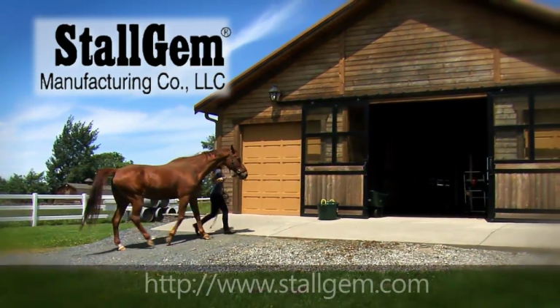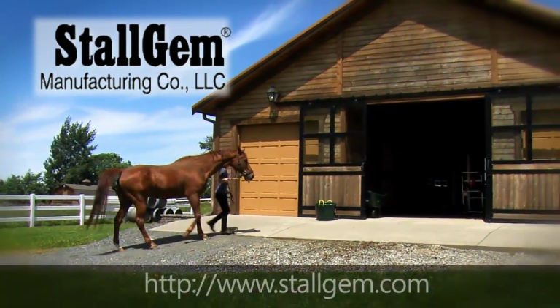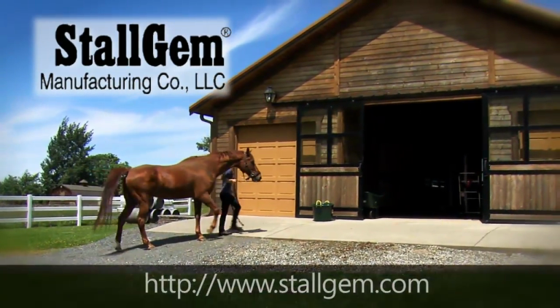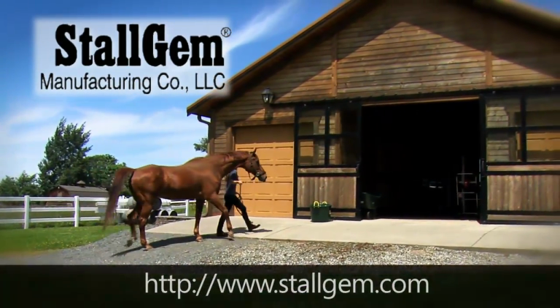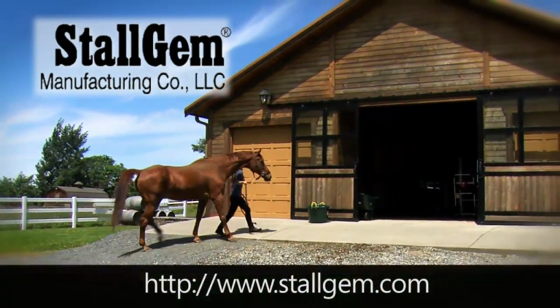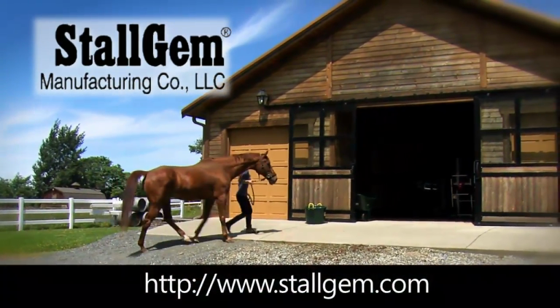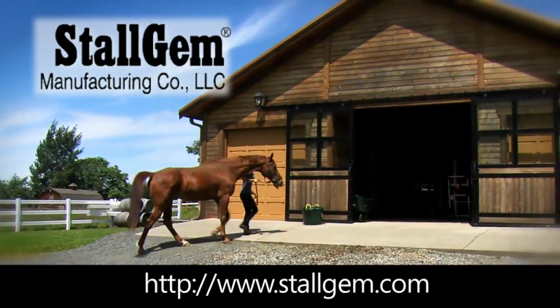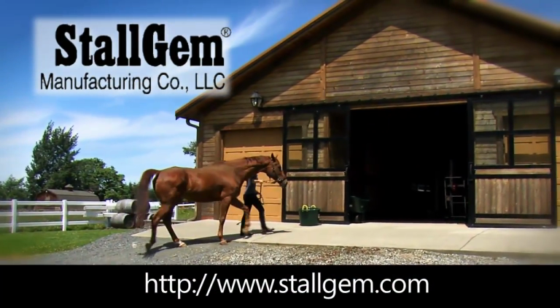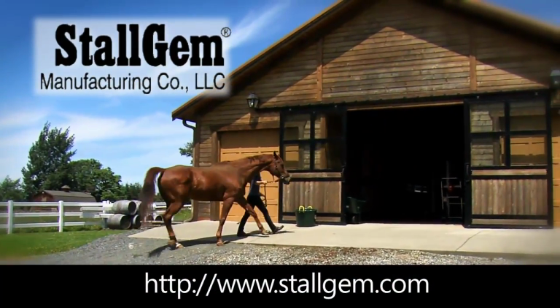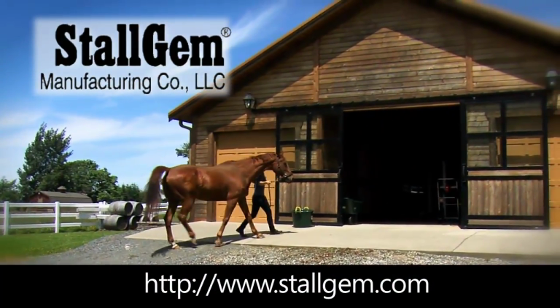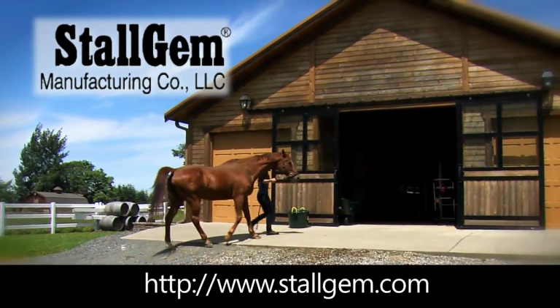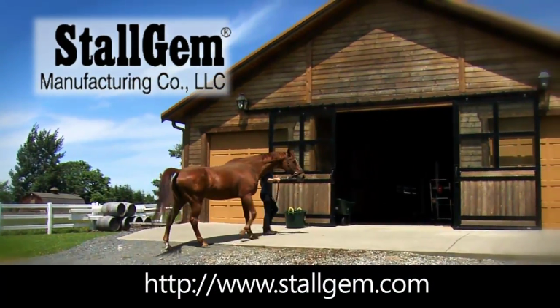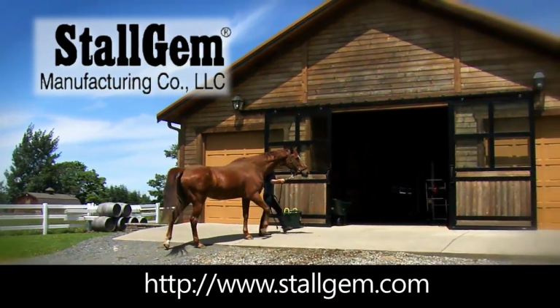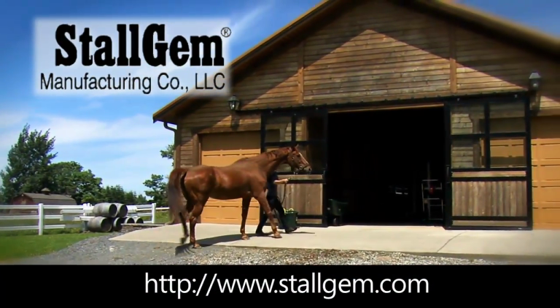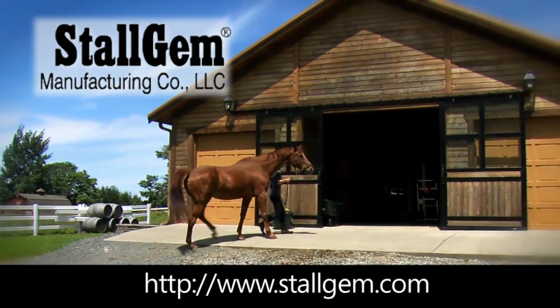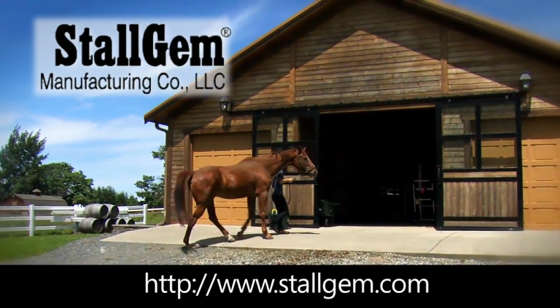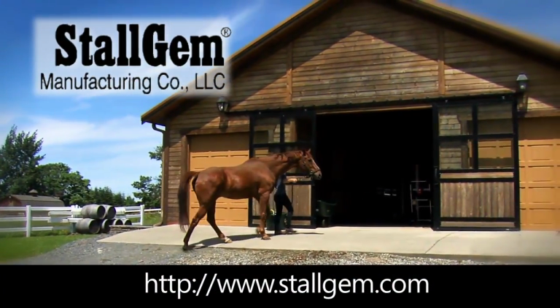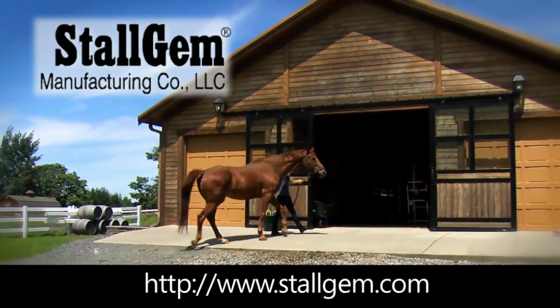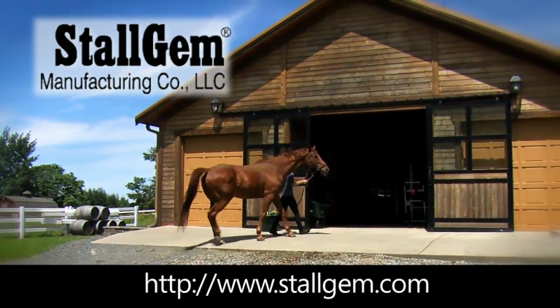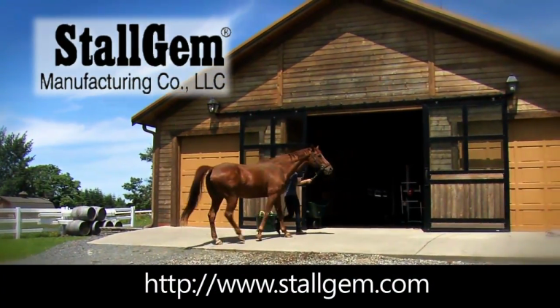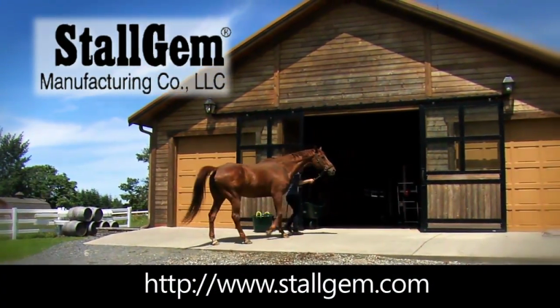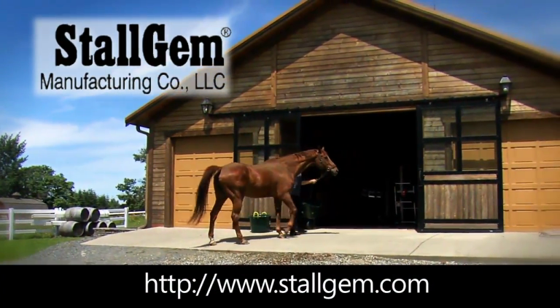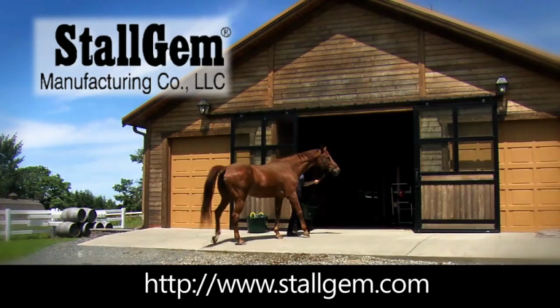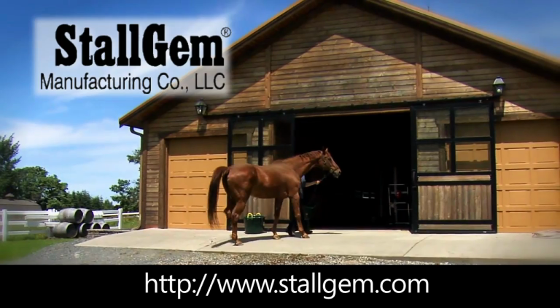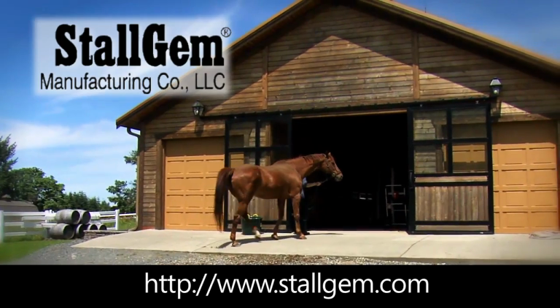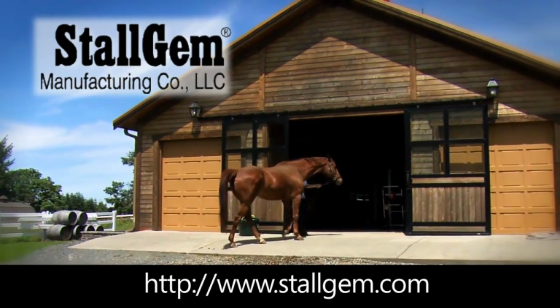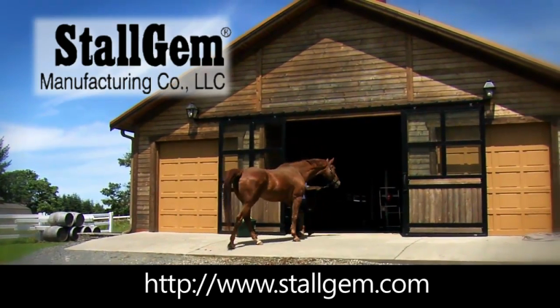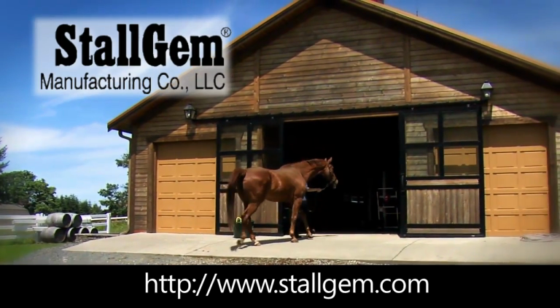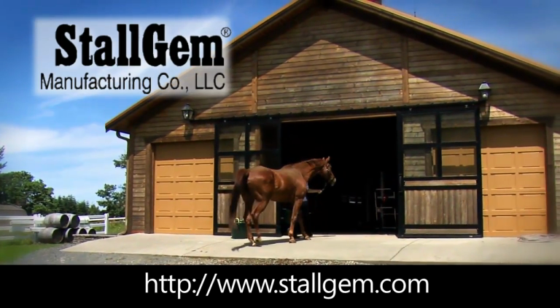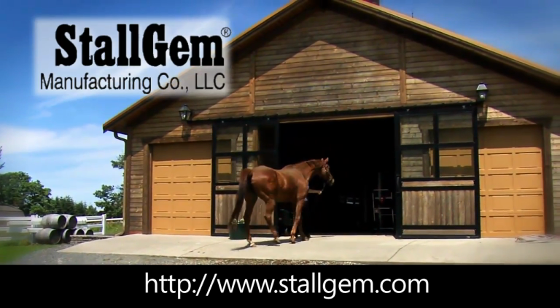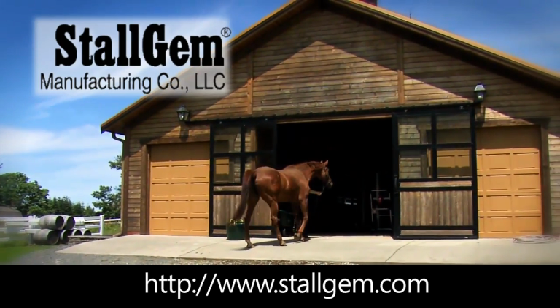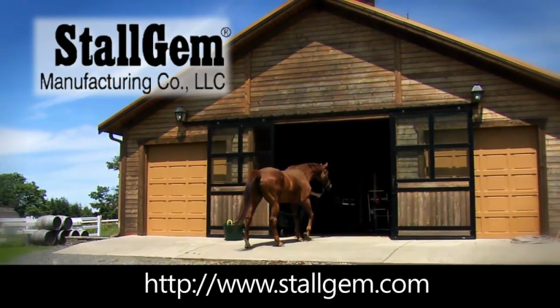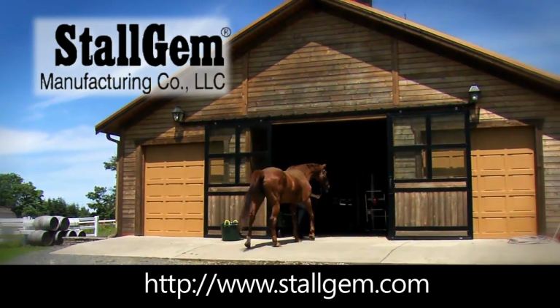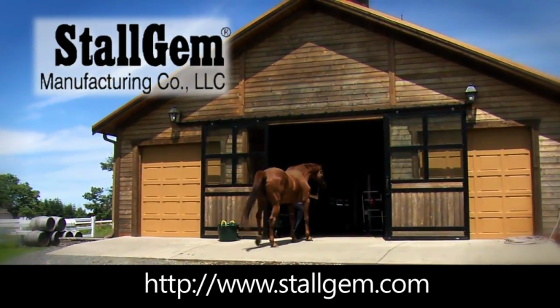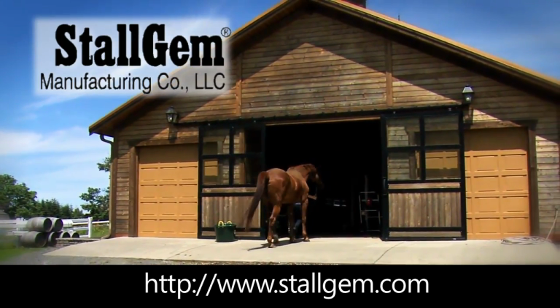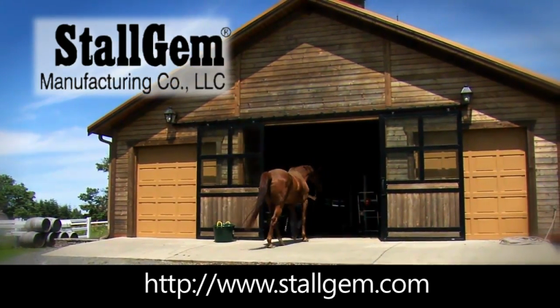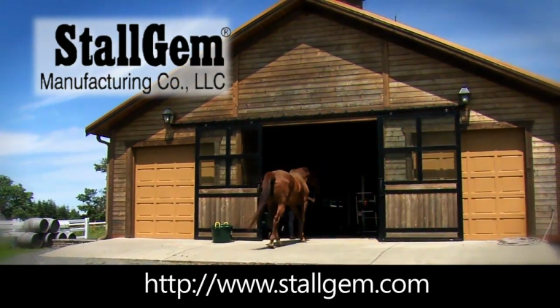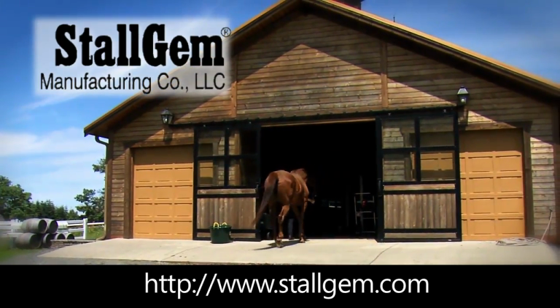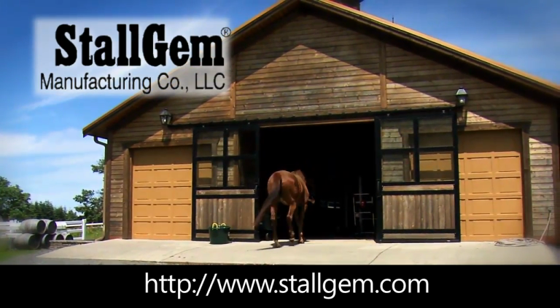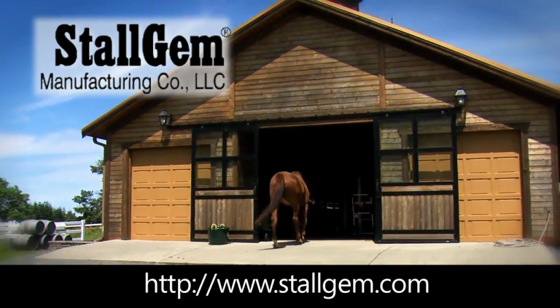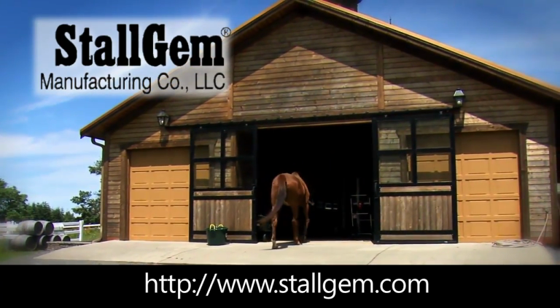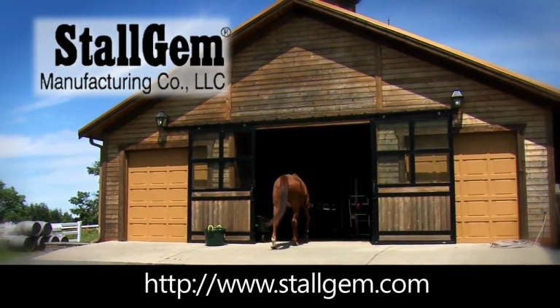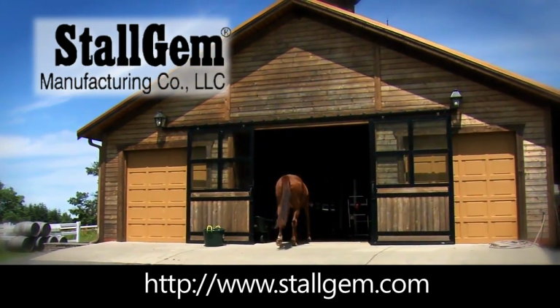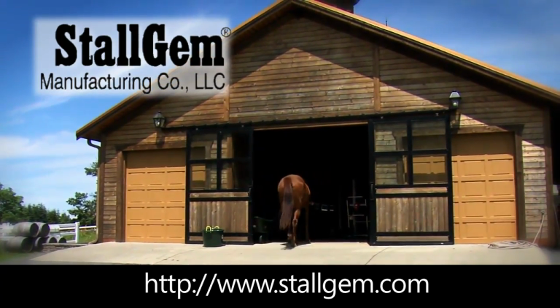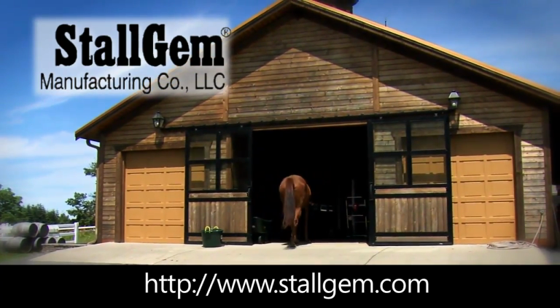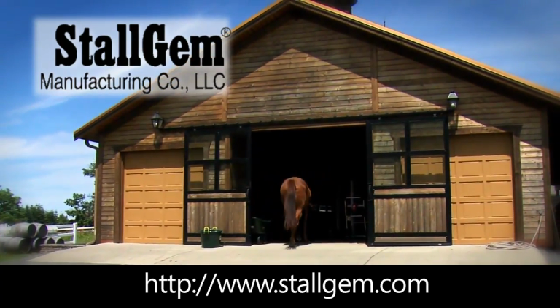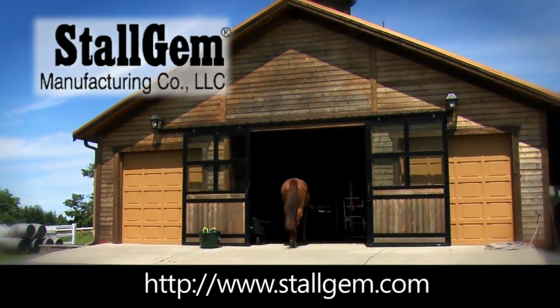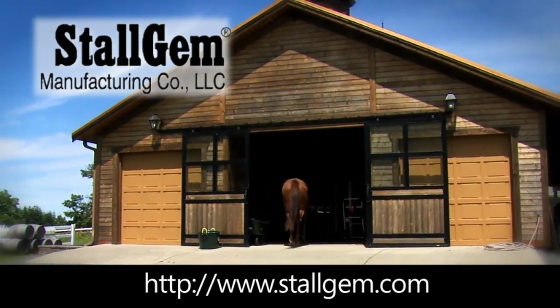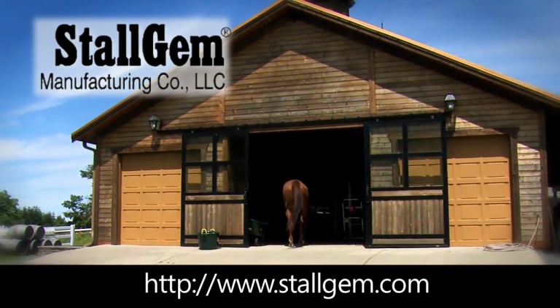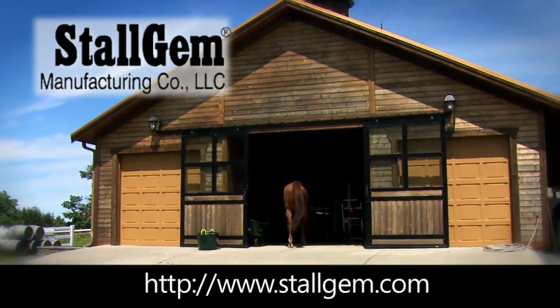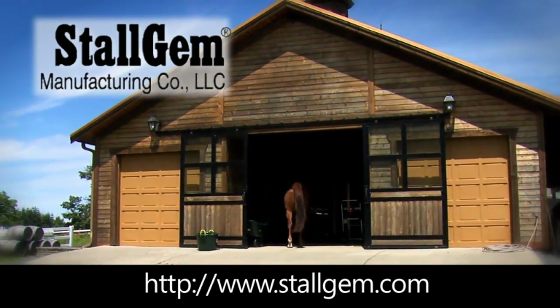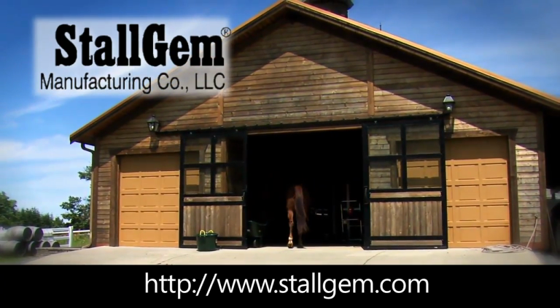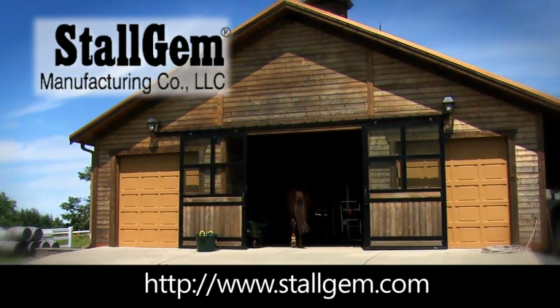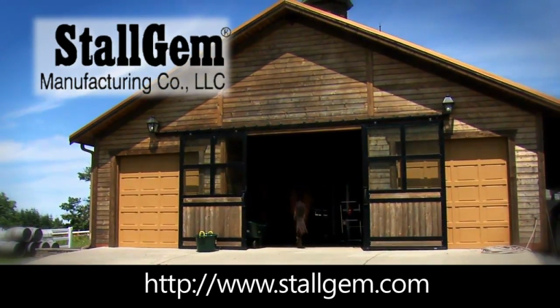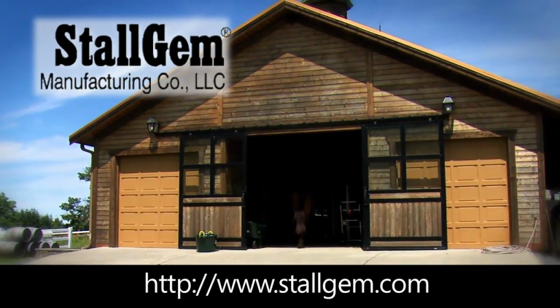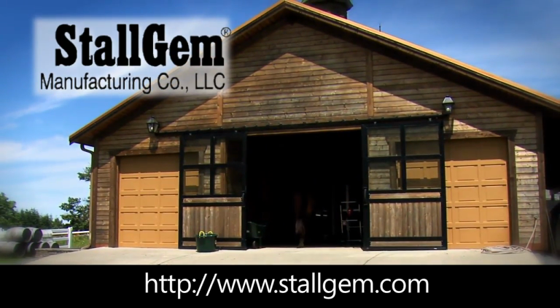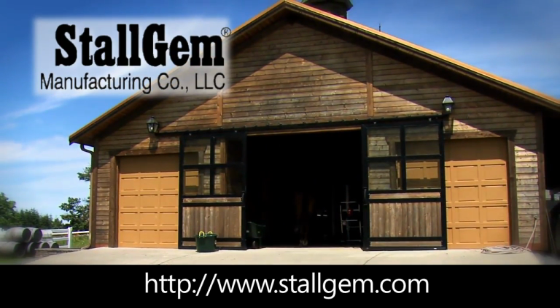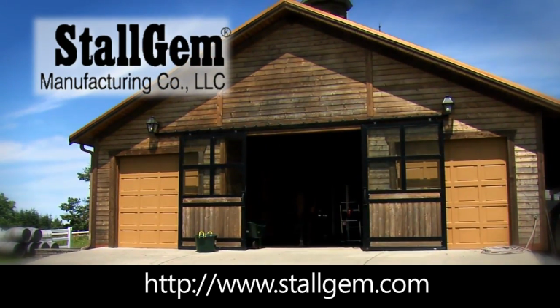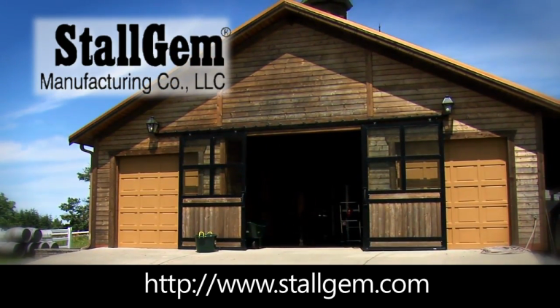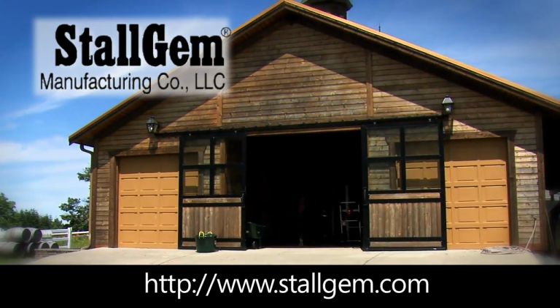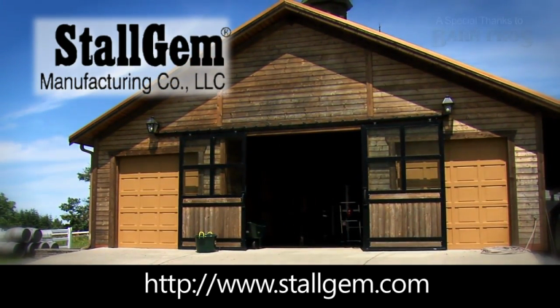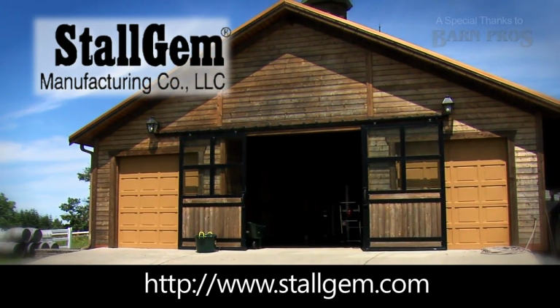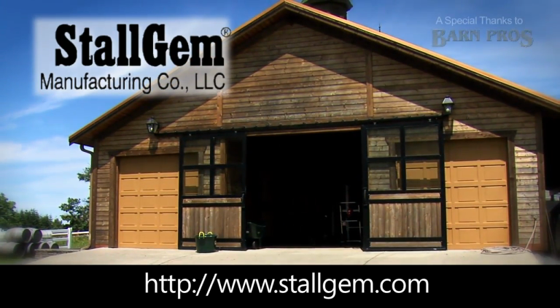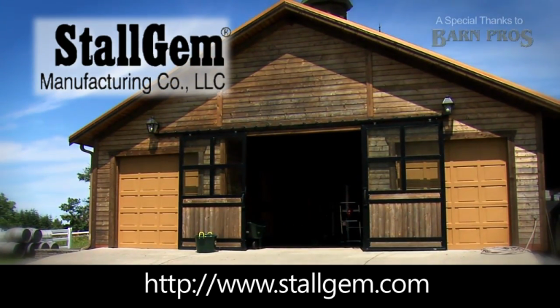Contact Stahl Gem to order yours today. Stahl Gem — work smarter, not harder around the barn.